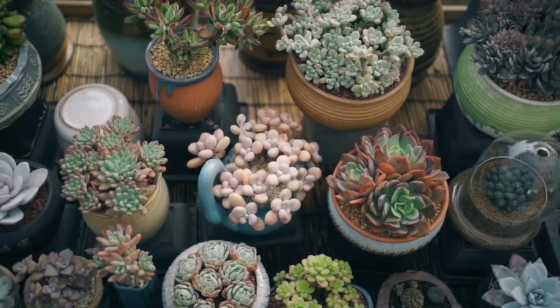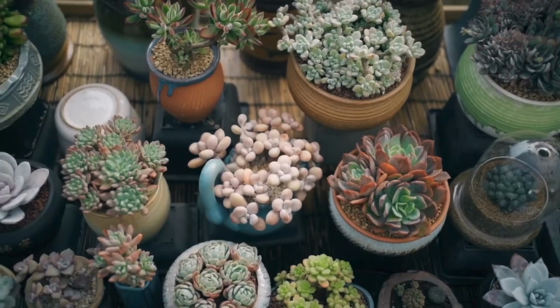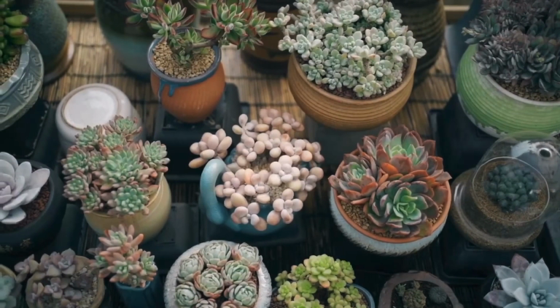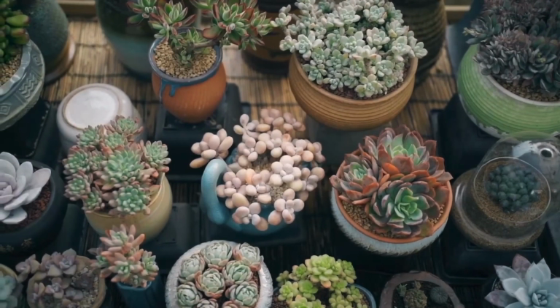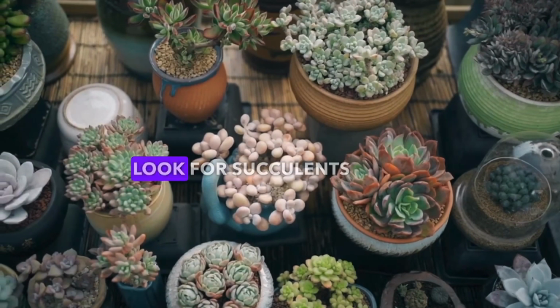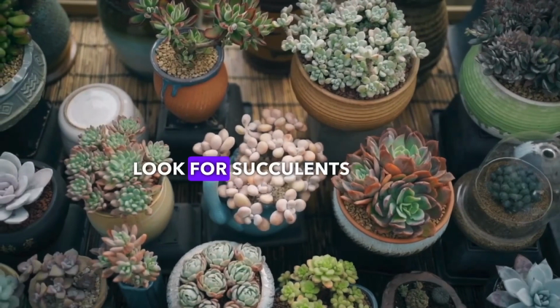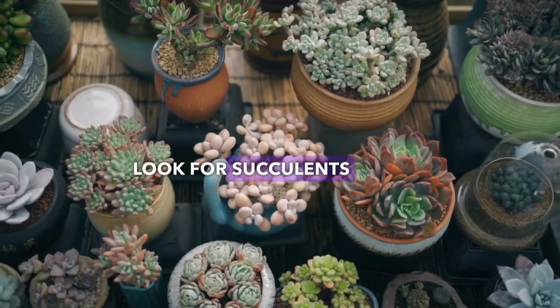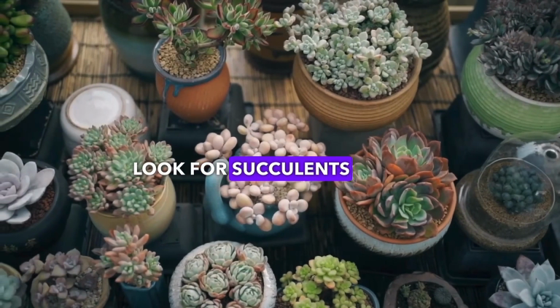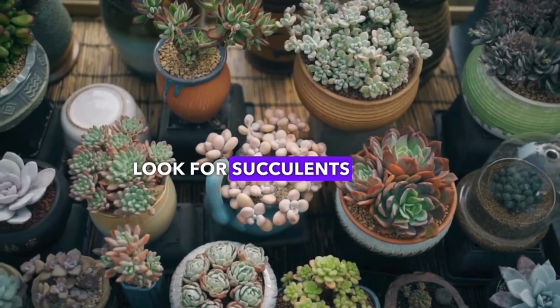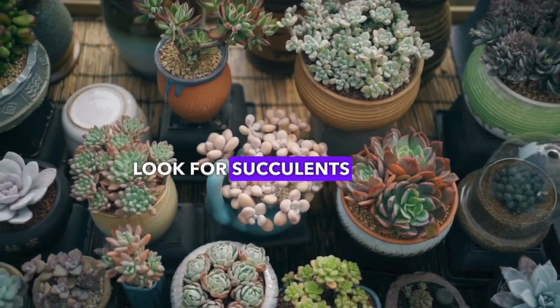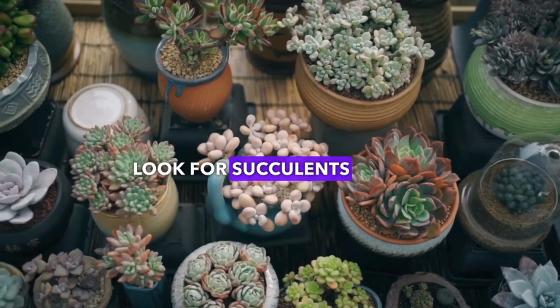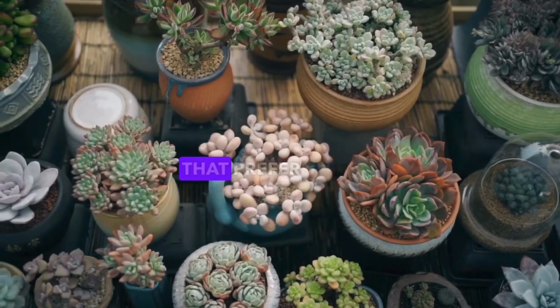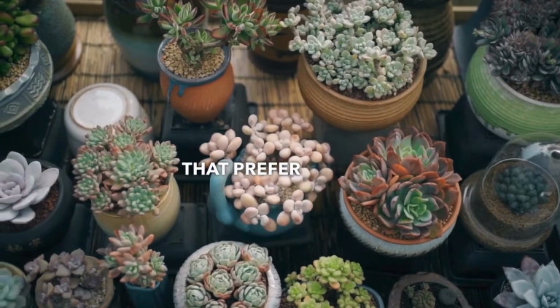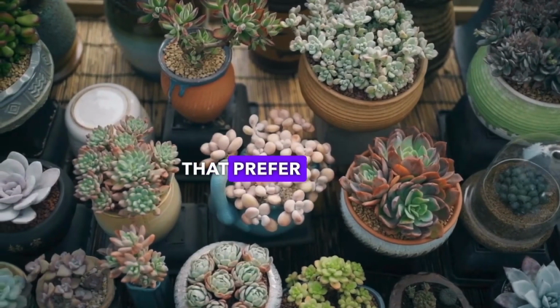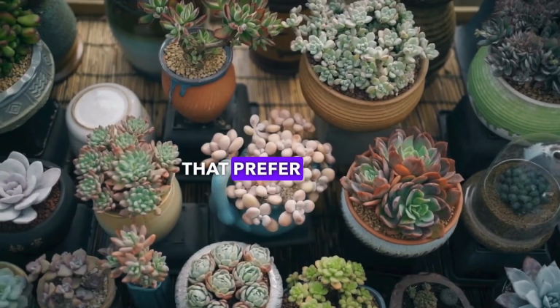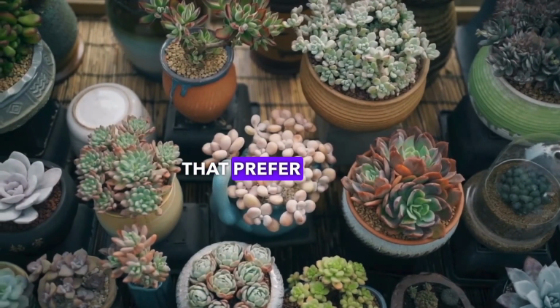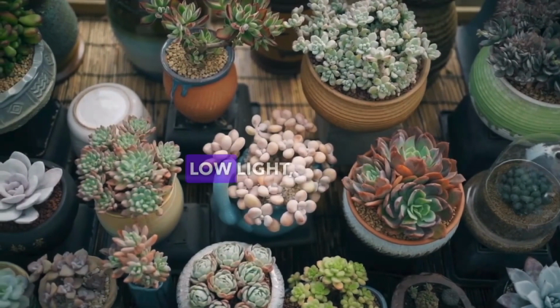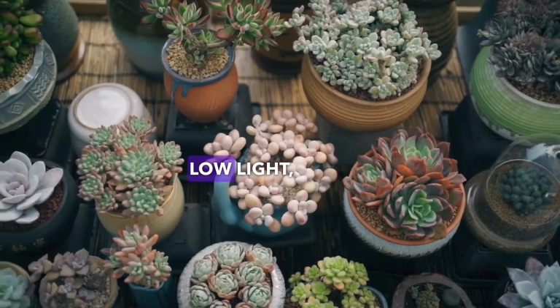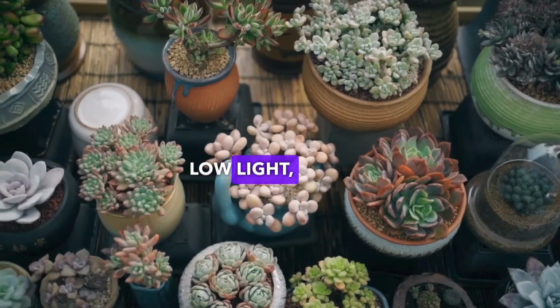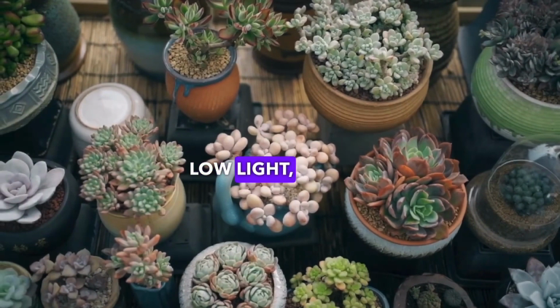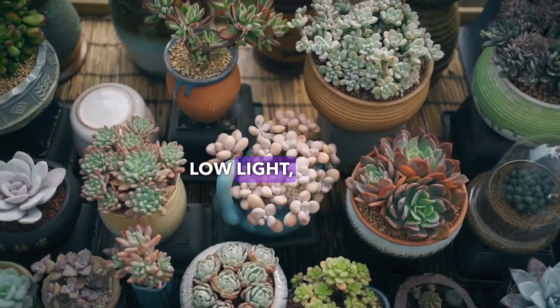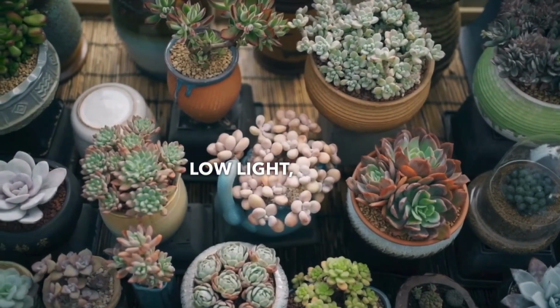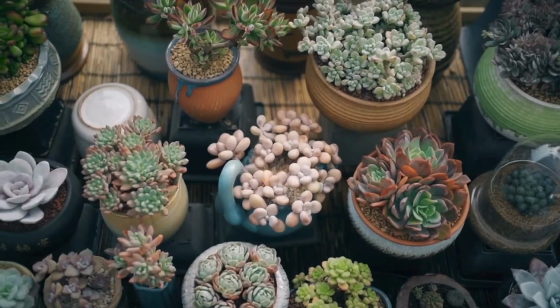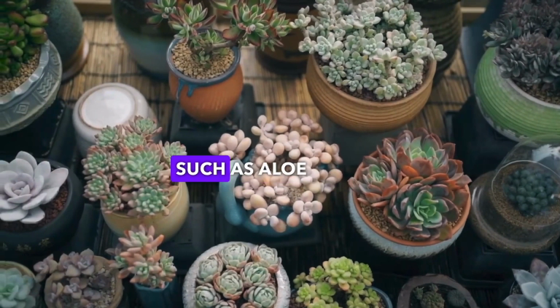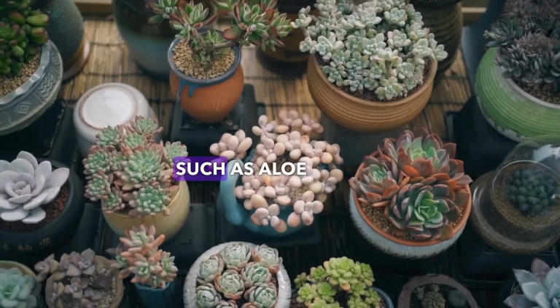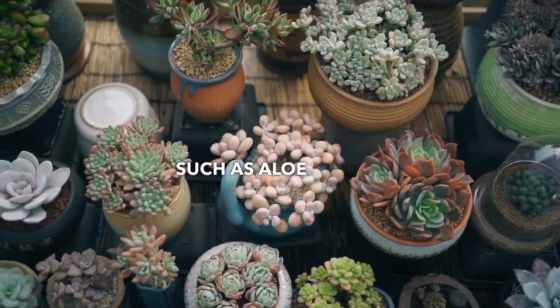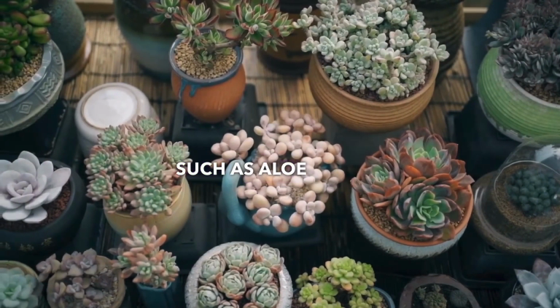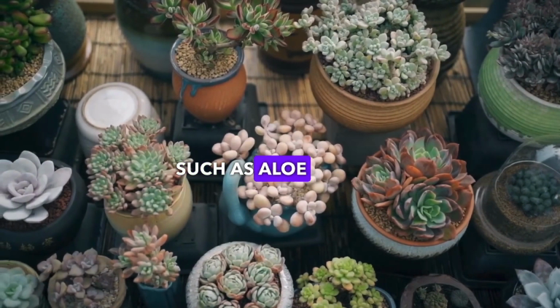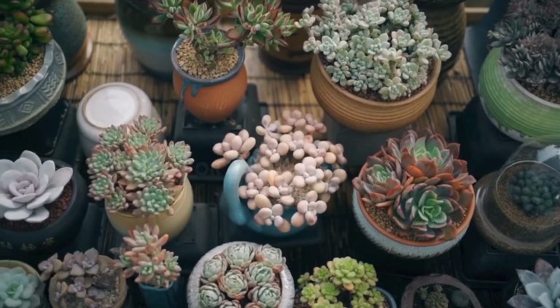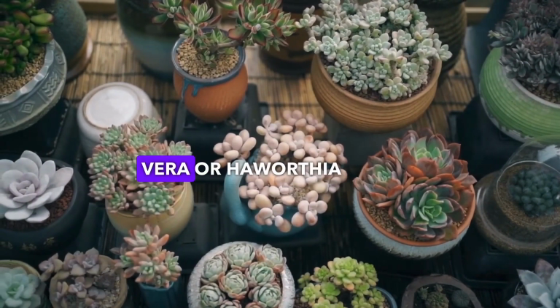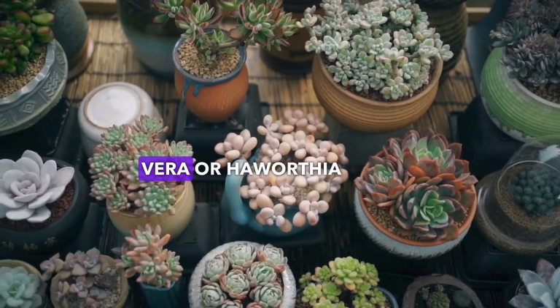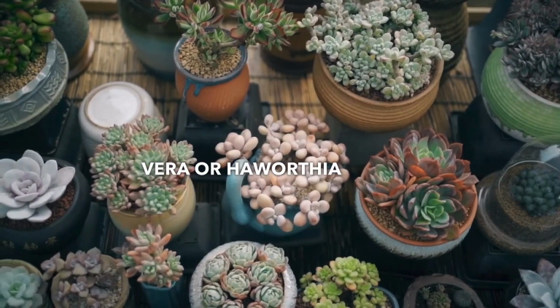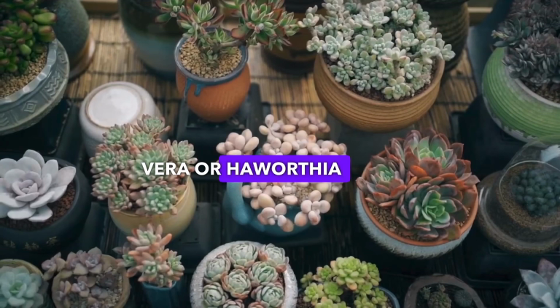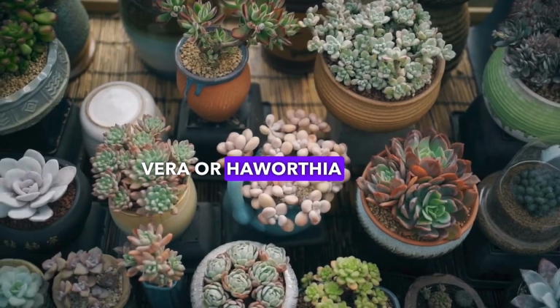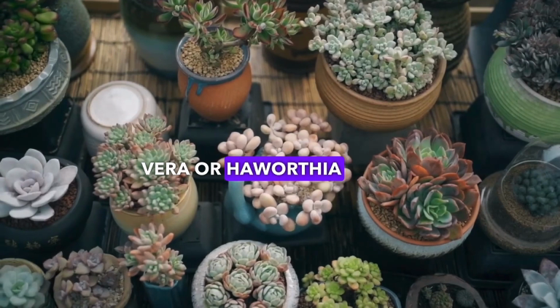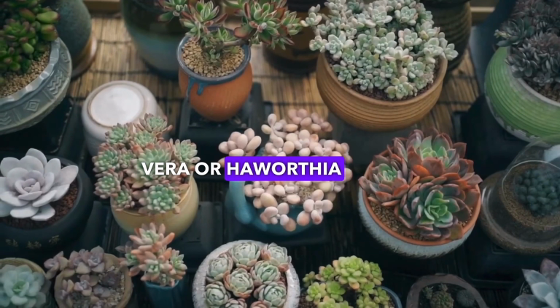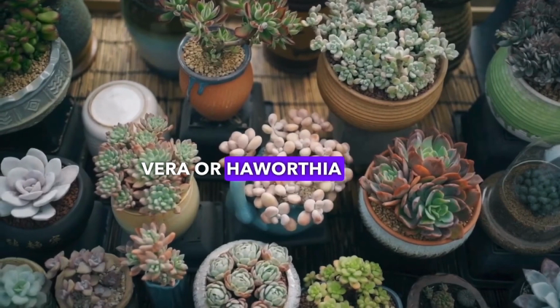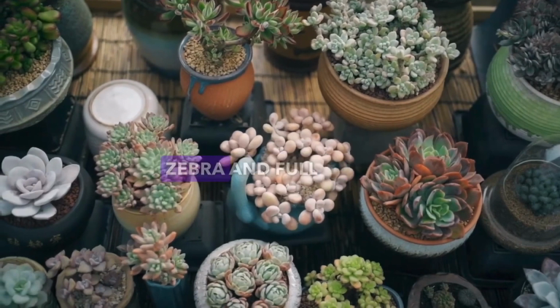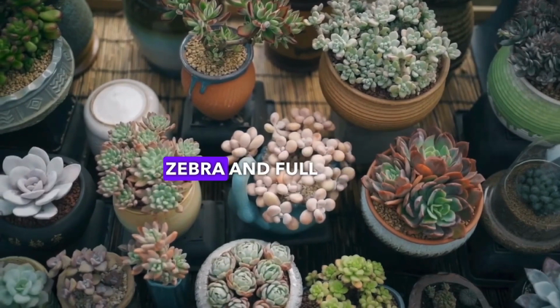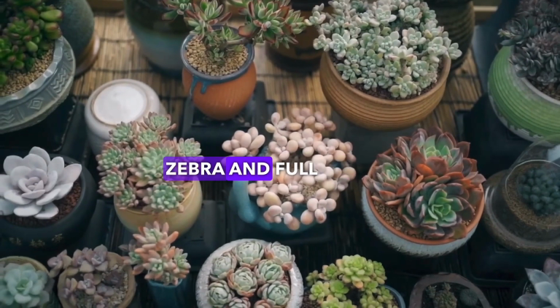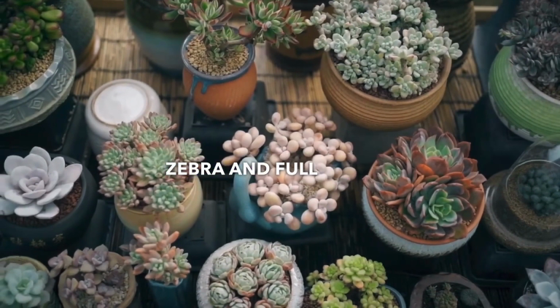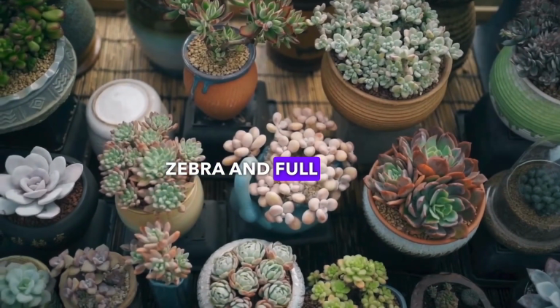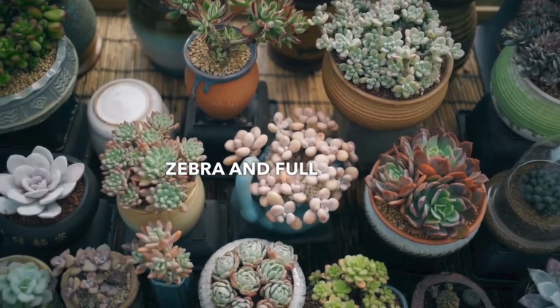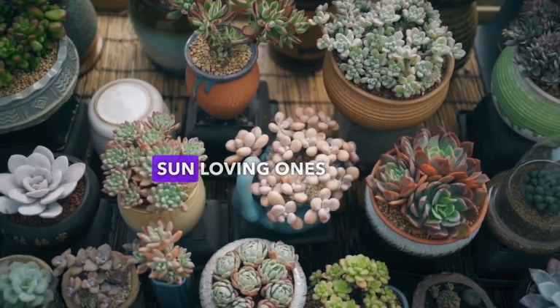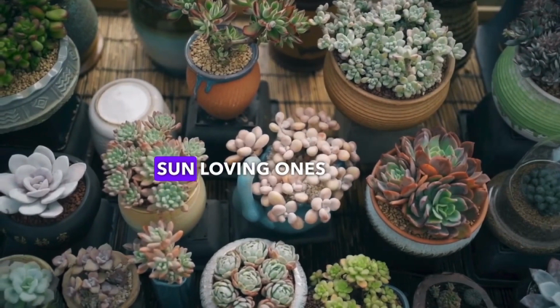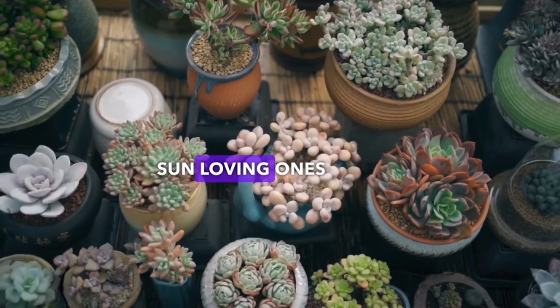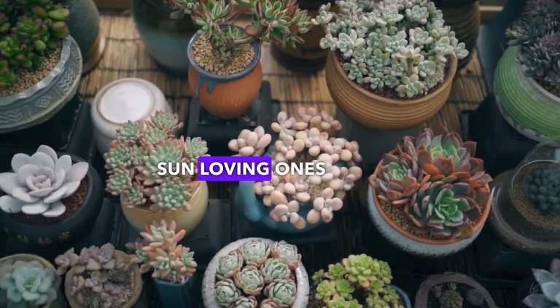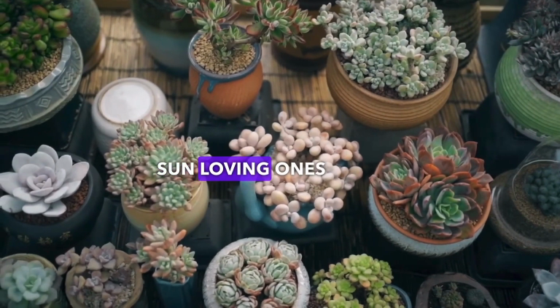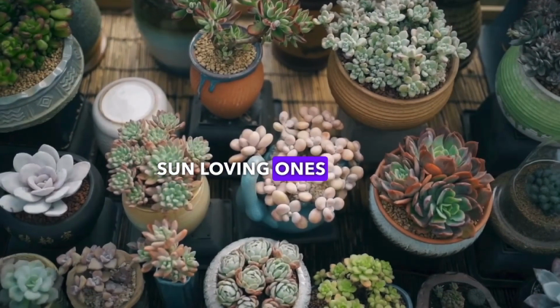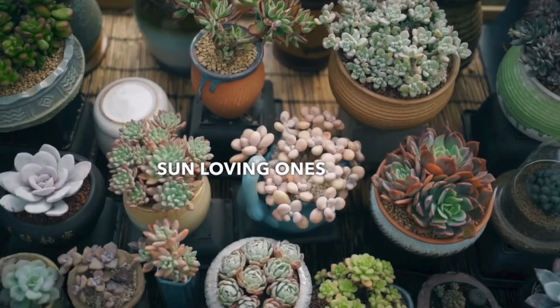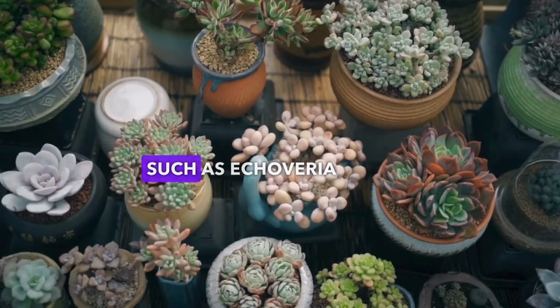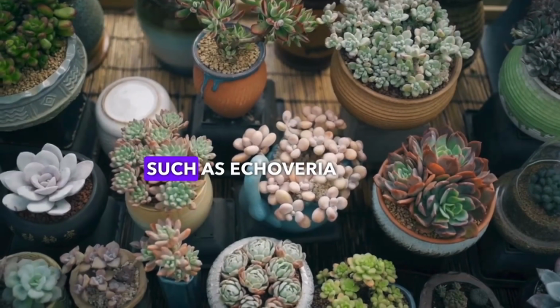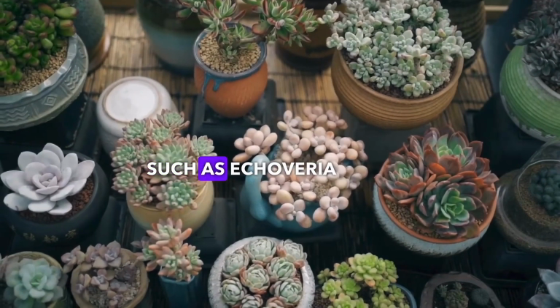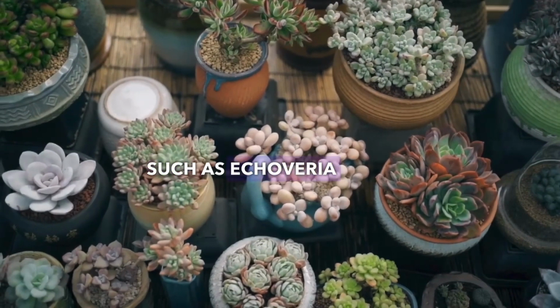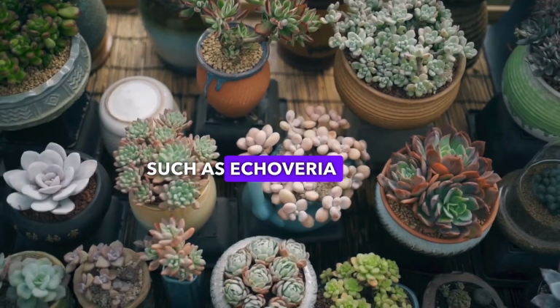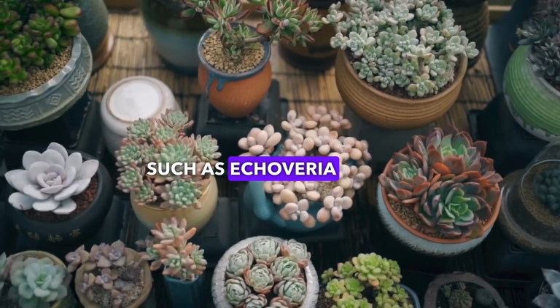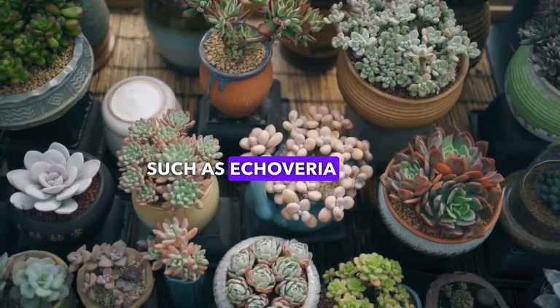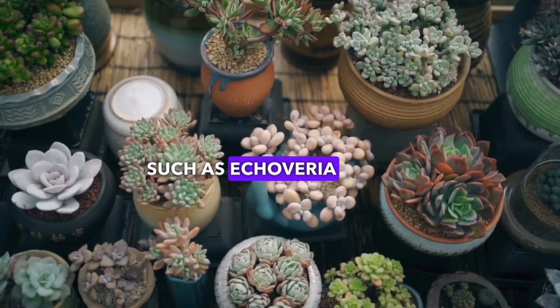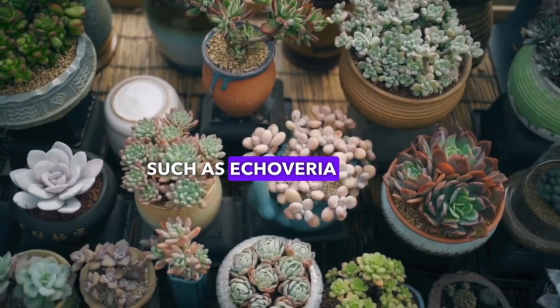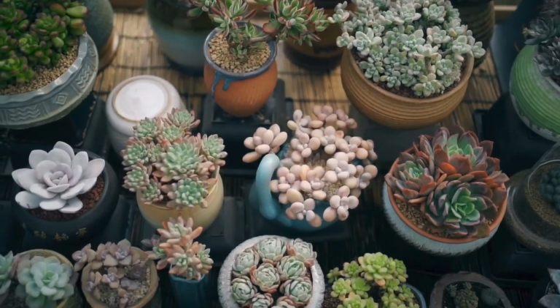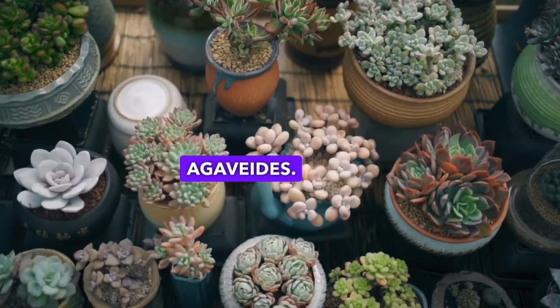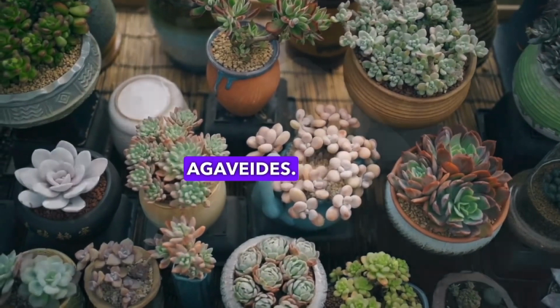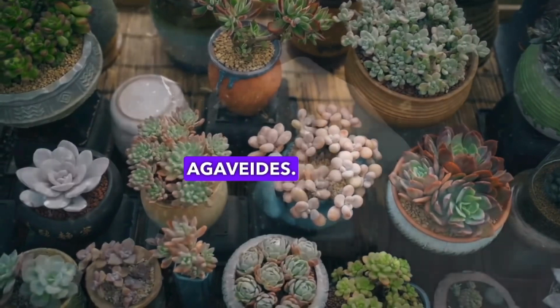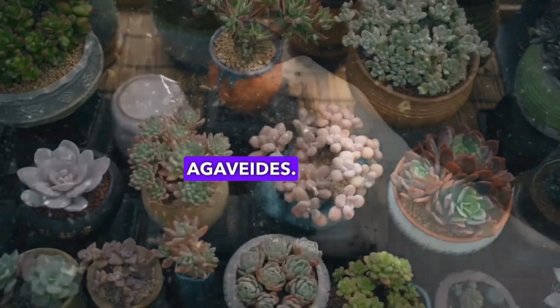Look for succulents that prefer low light, such as aloe vera or haworthia zebra, and full sun loving ones such as echeveria and gavides.